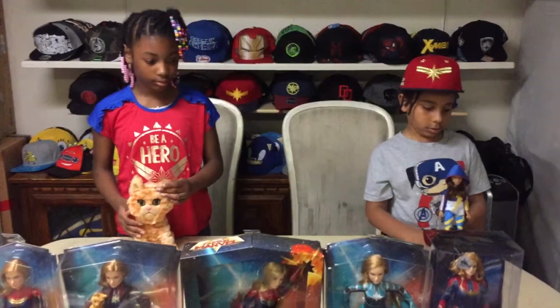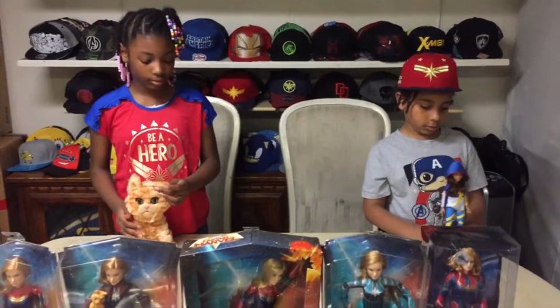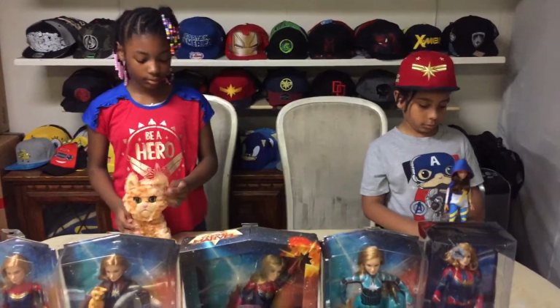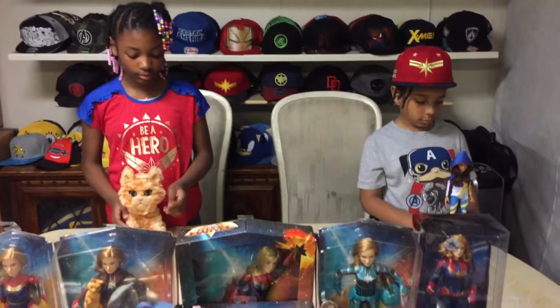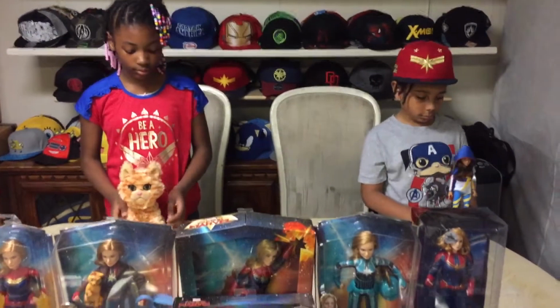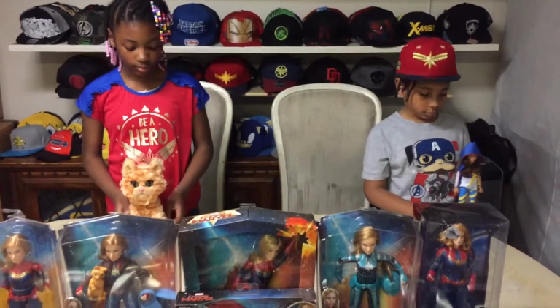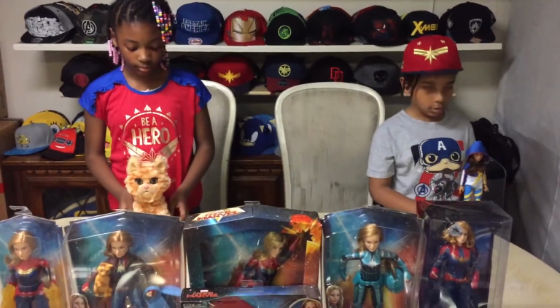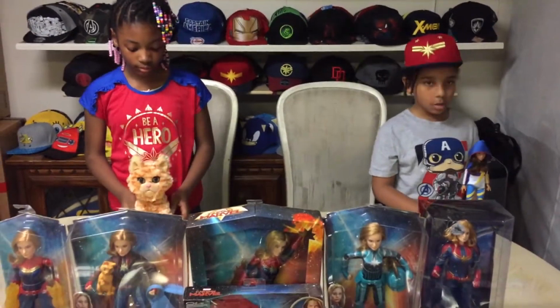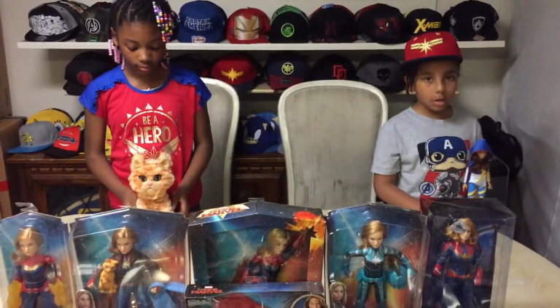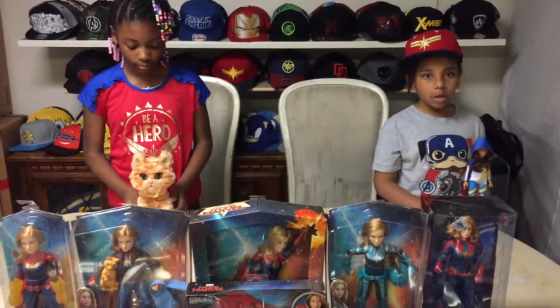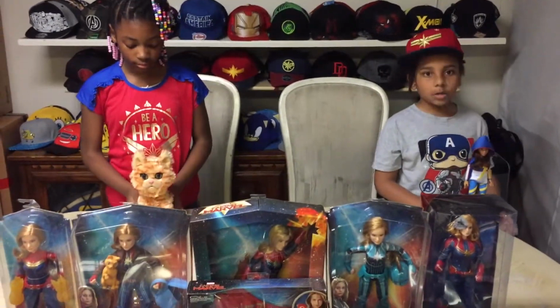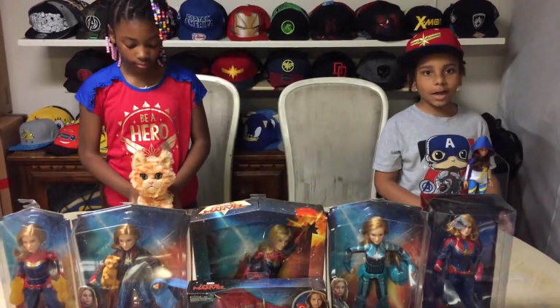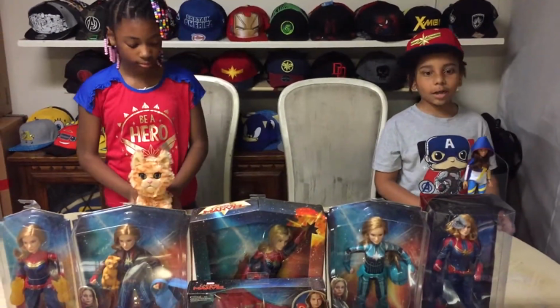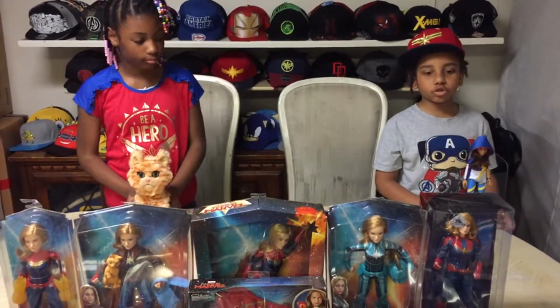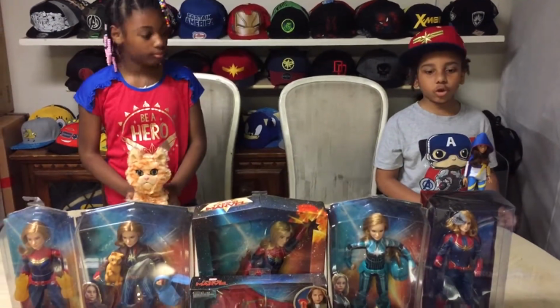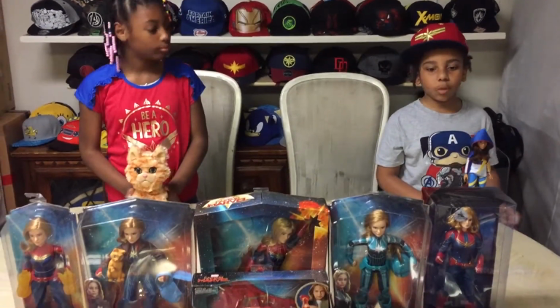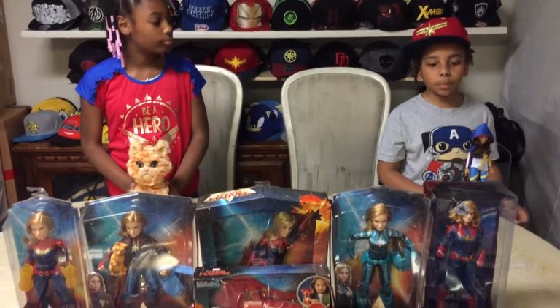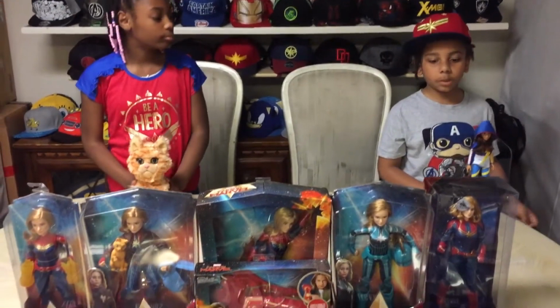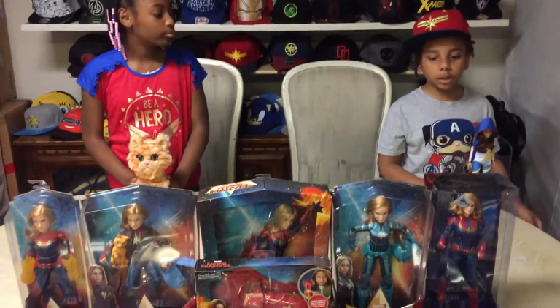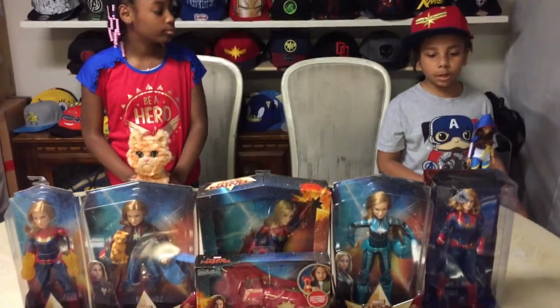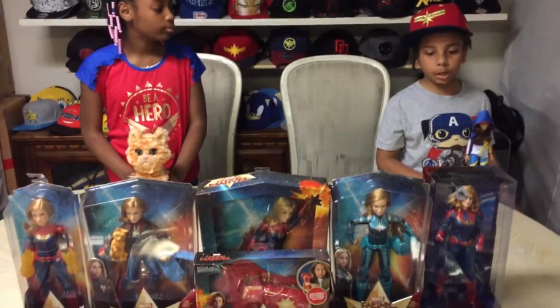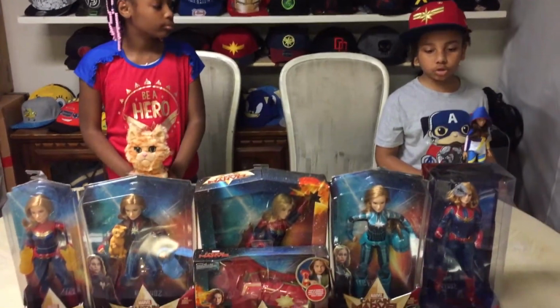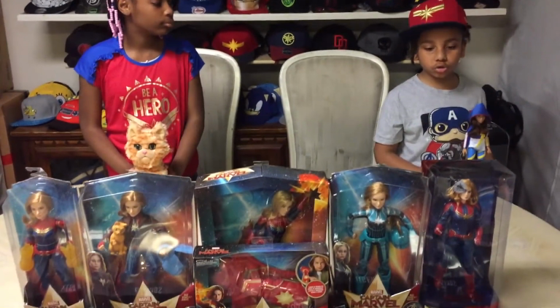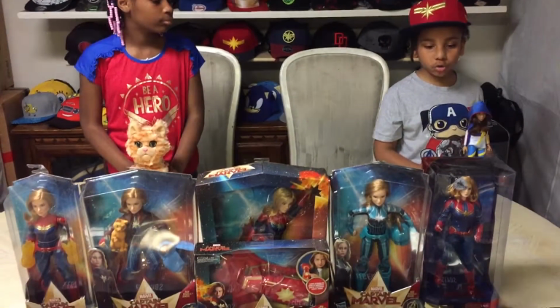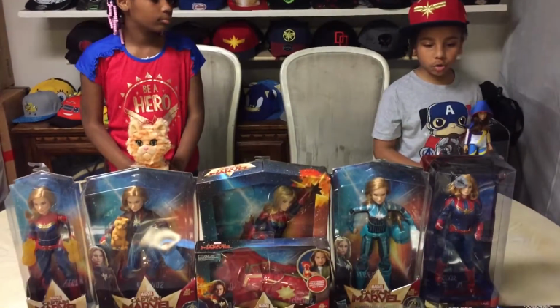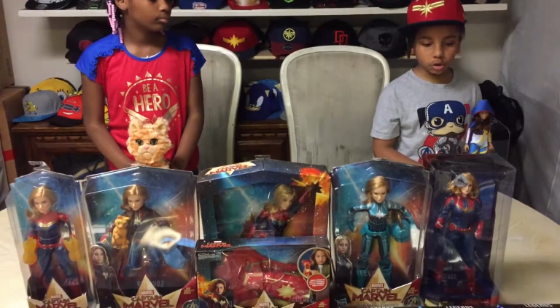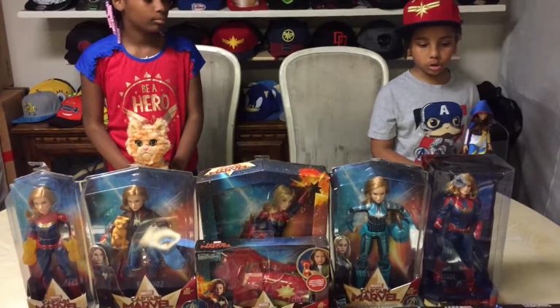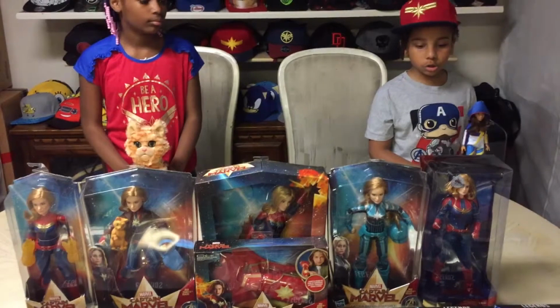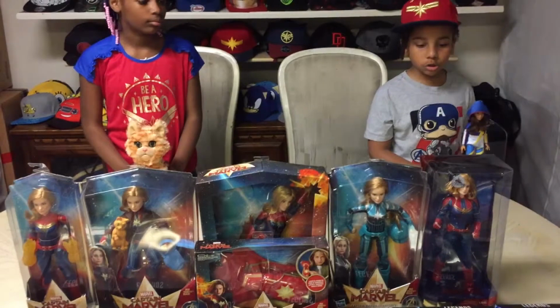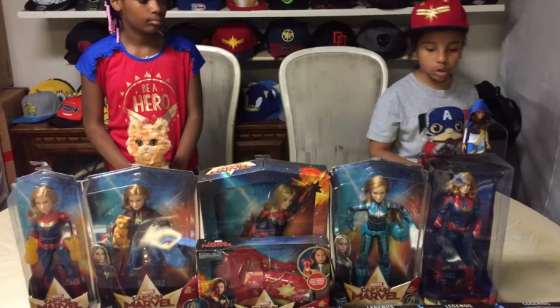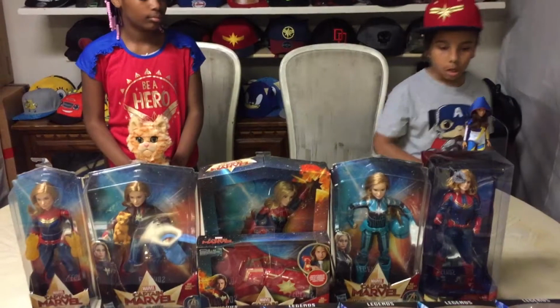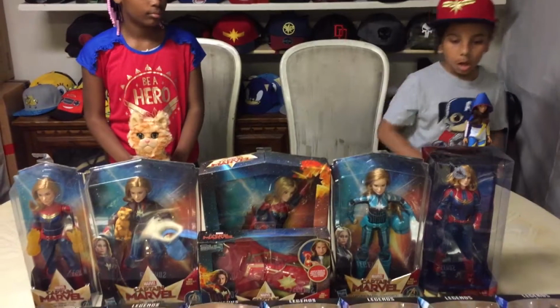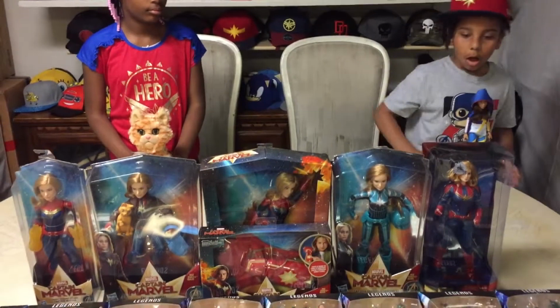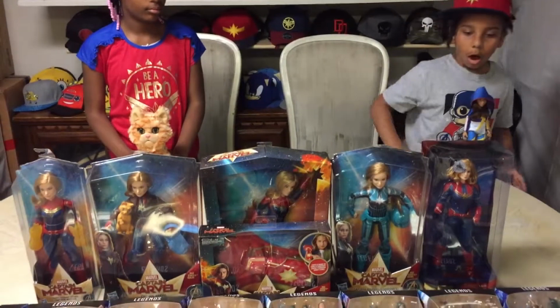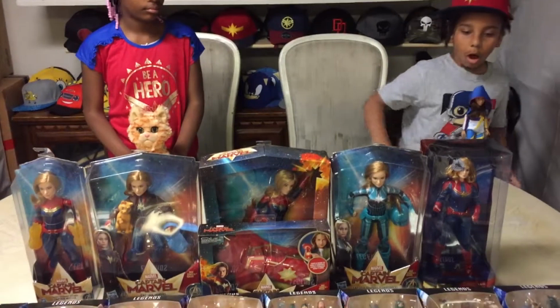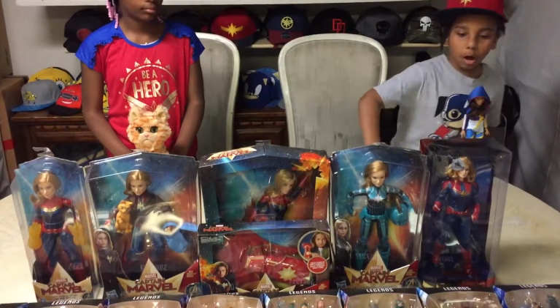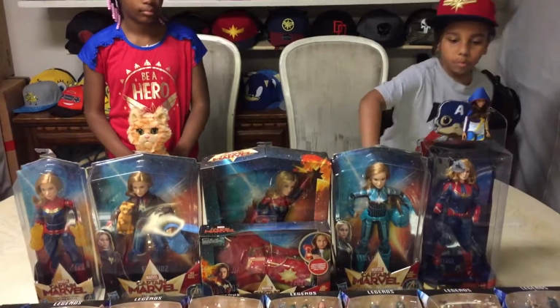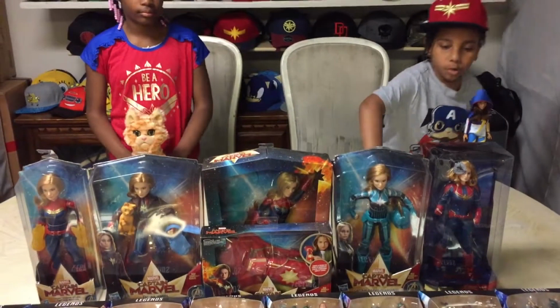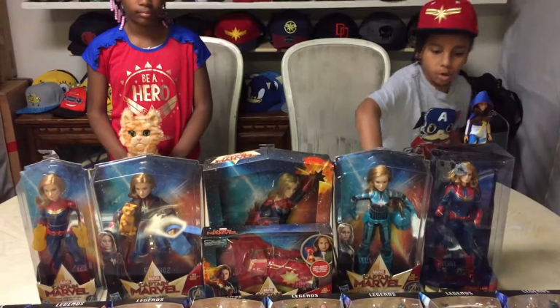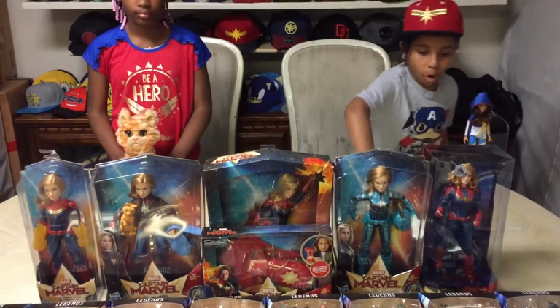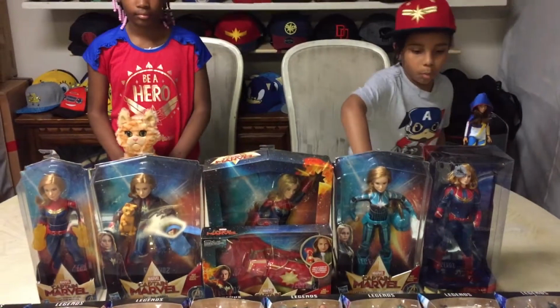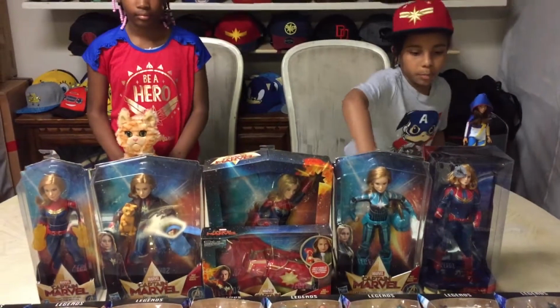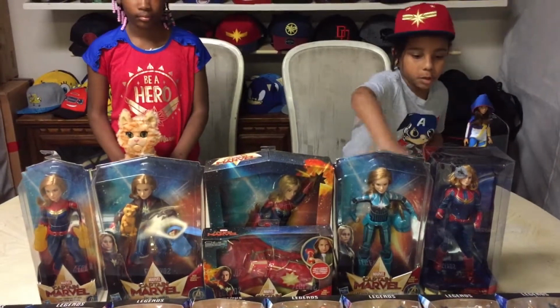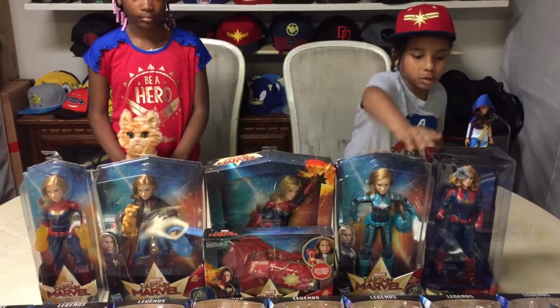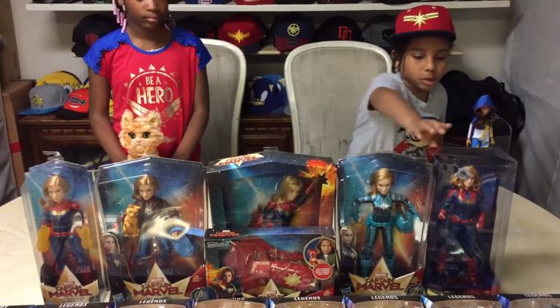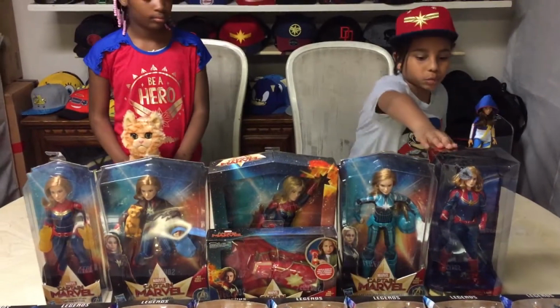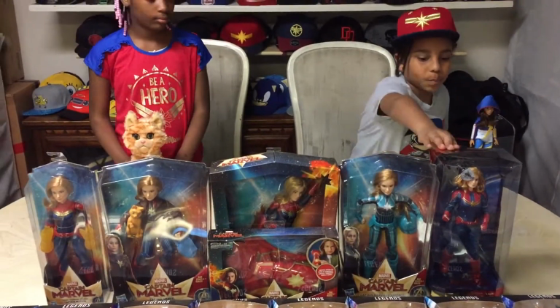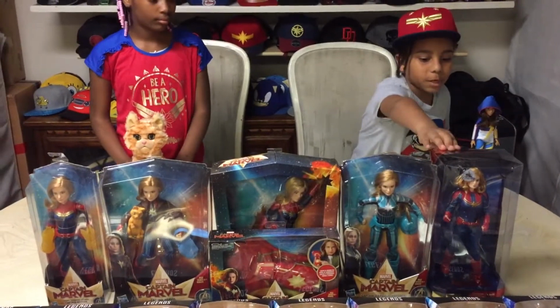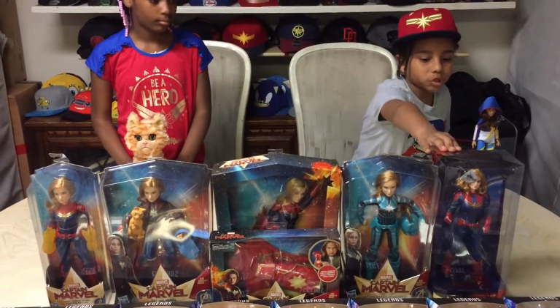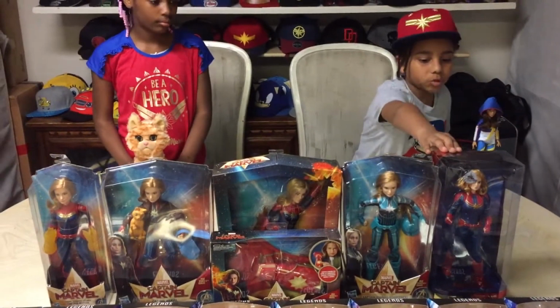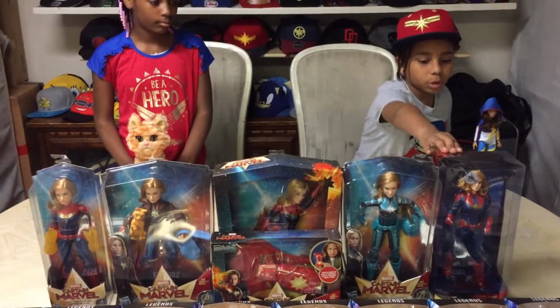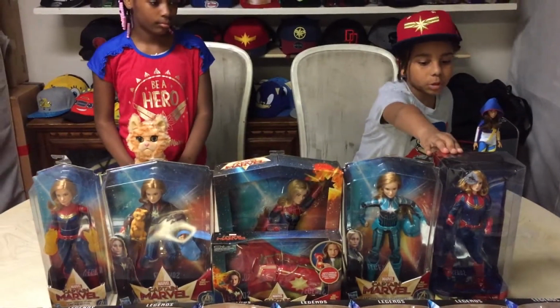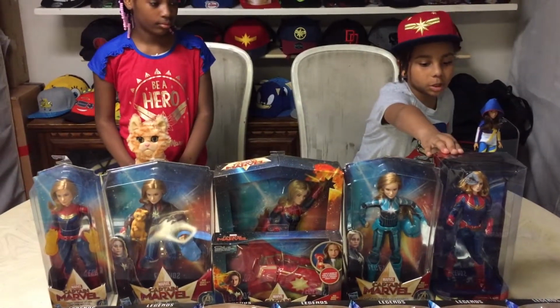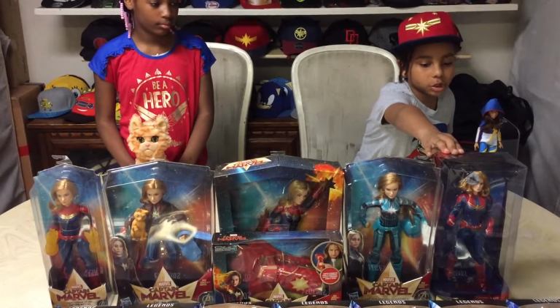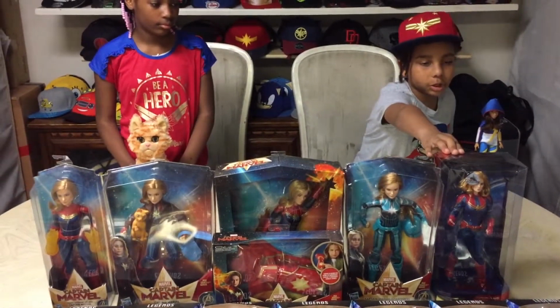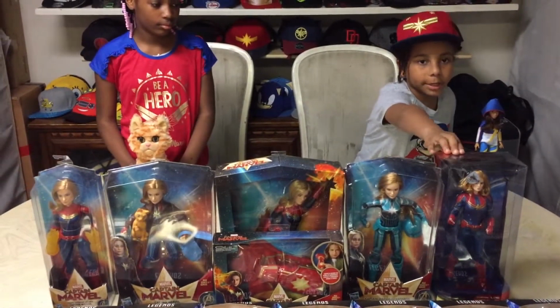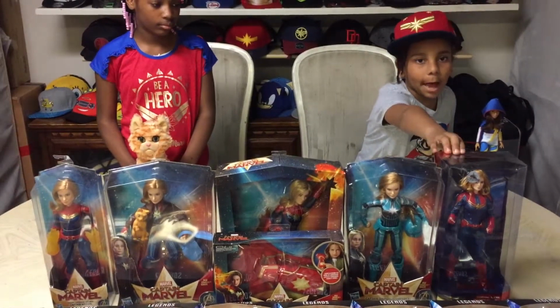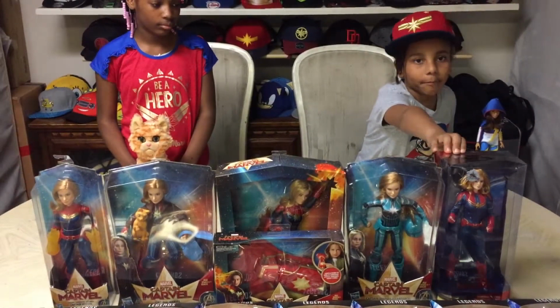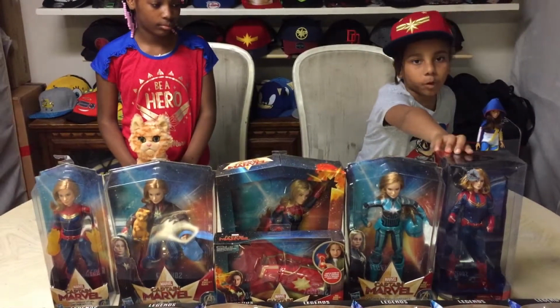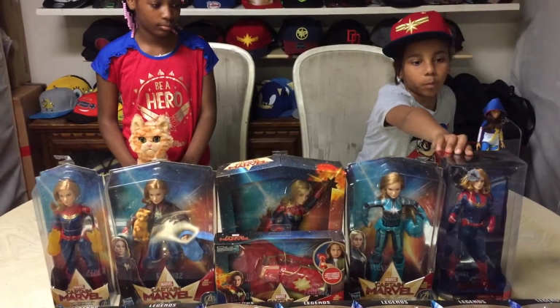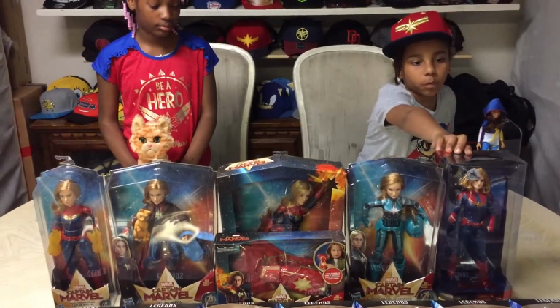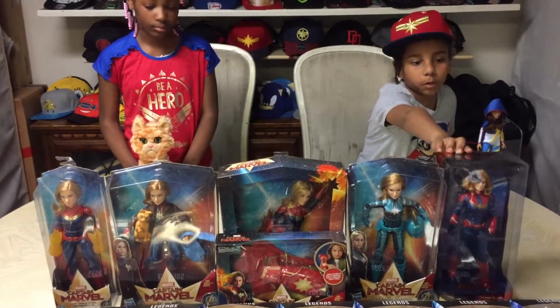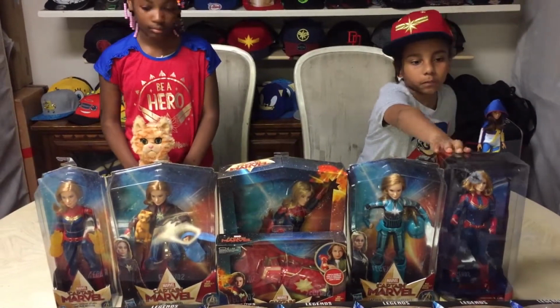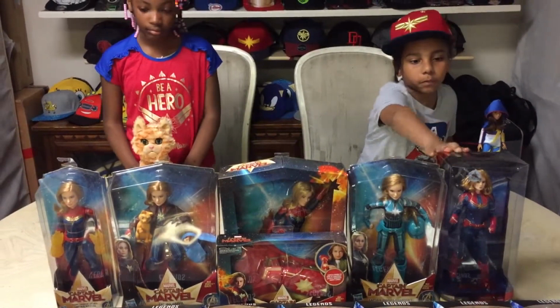Now let's open the next toys. I'll be opening the special edition Captain Marvel.